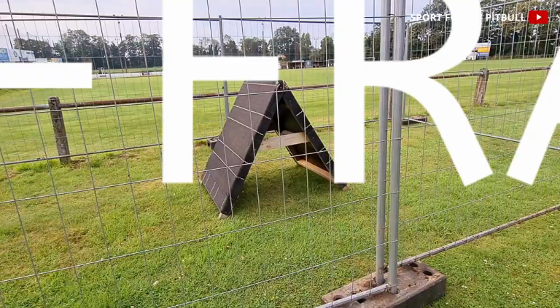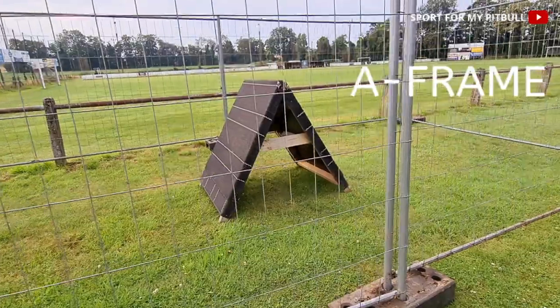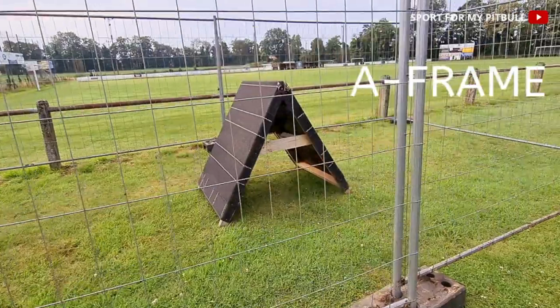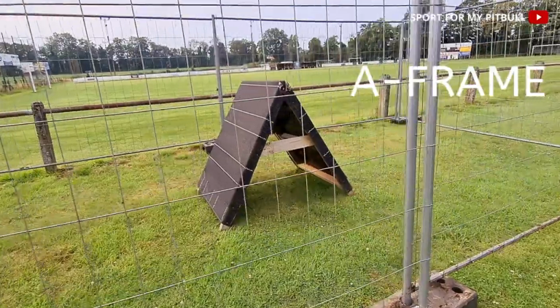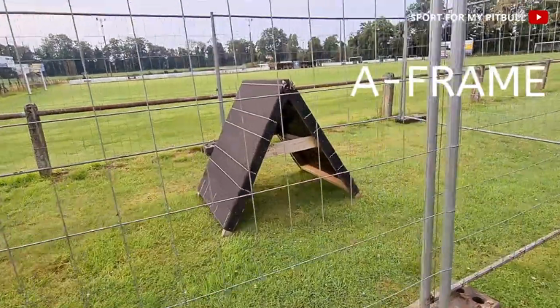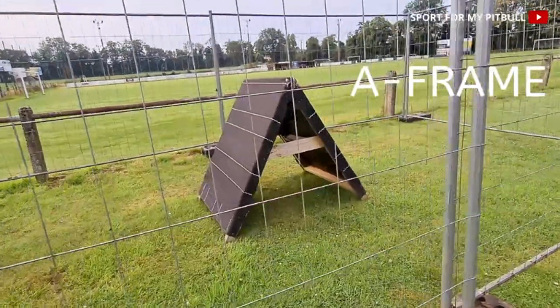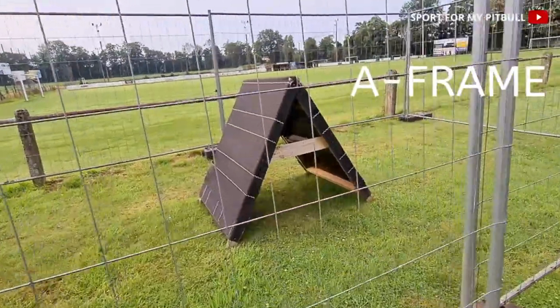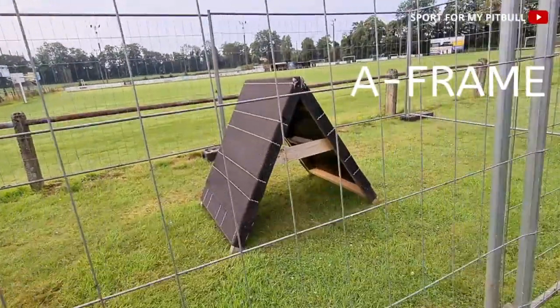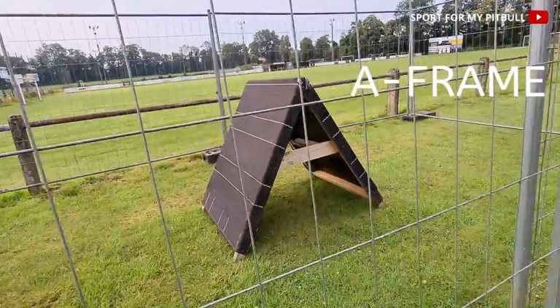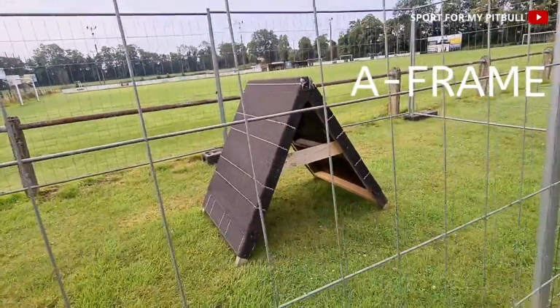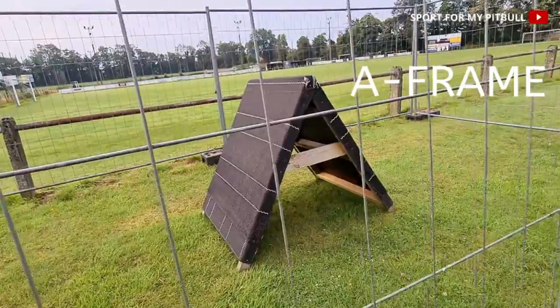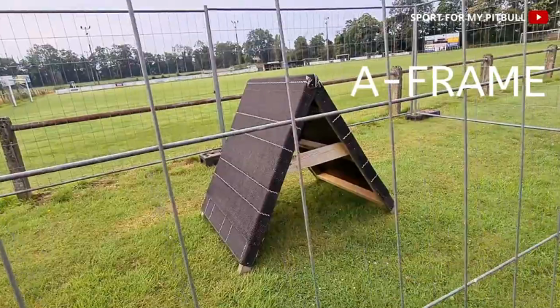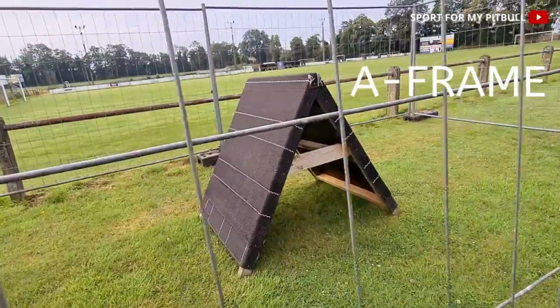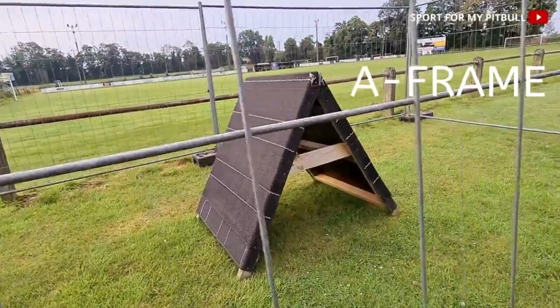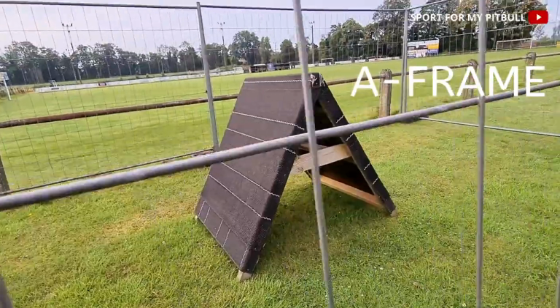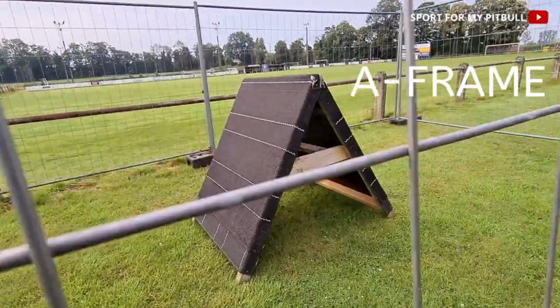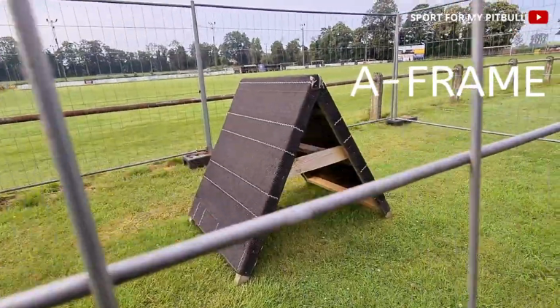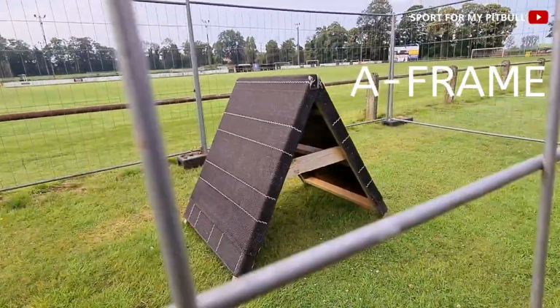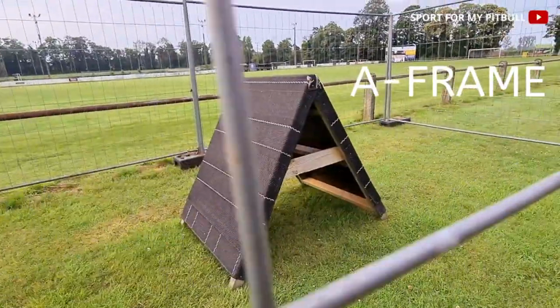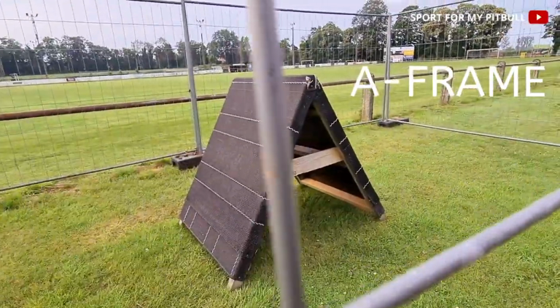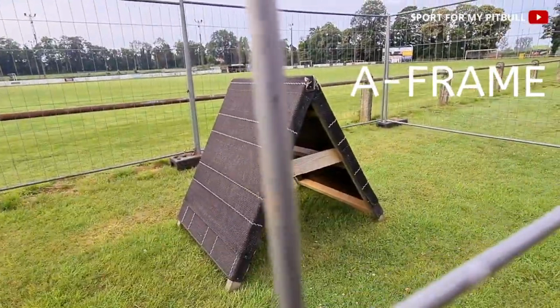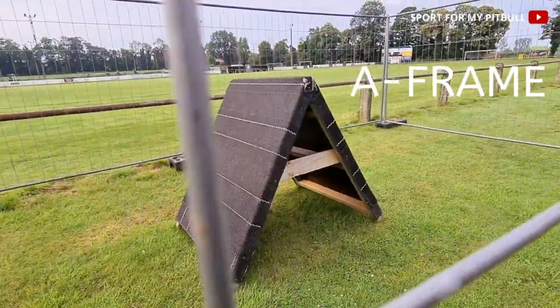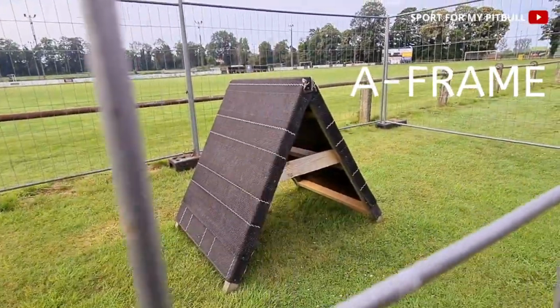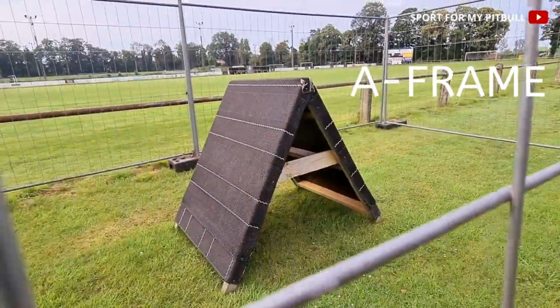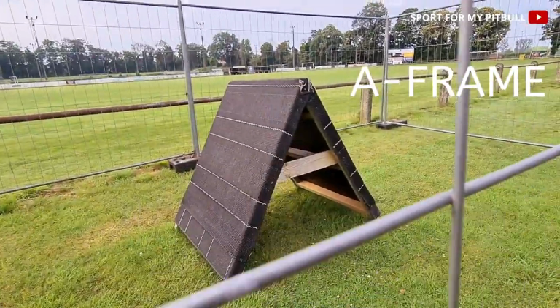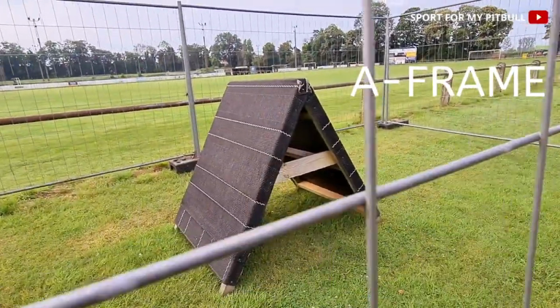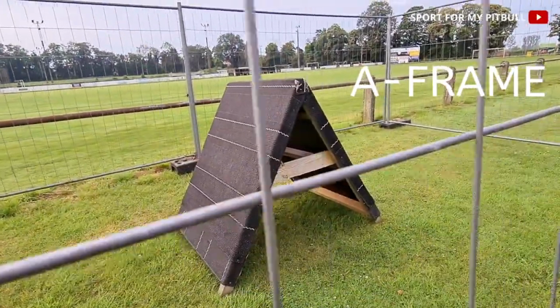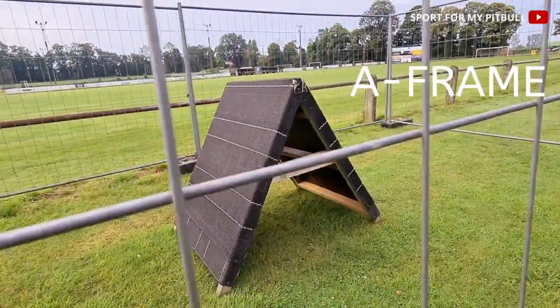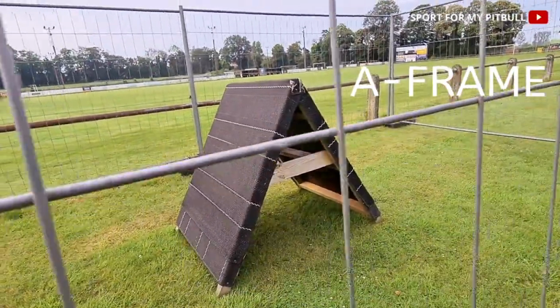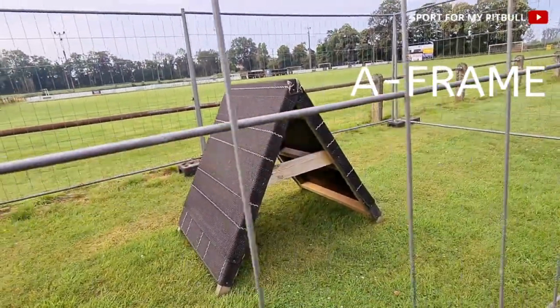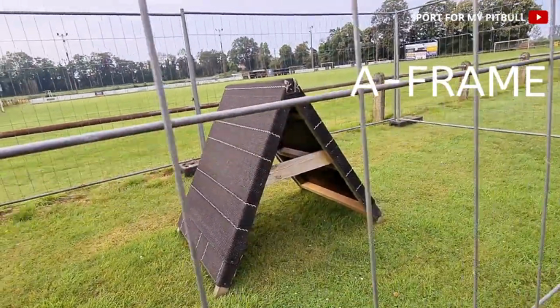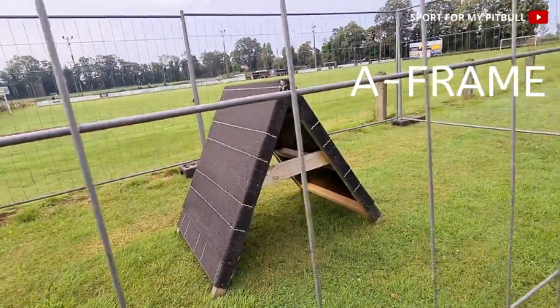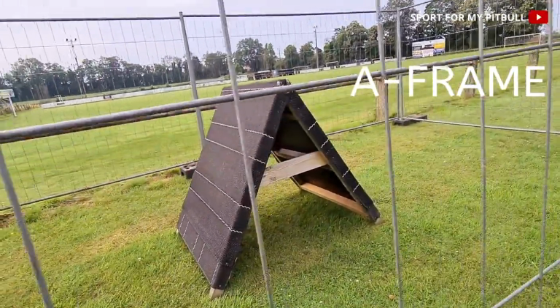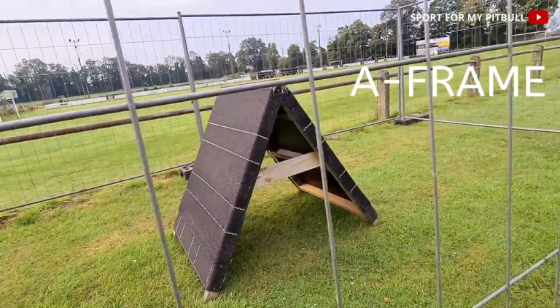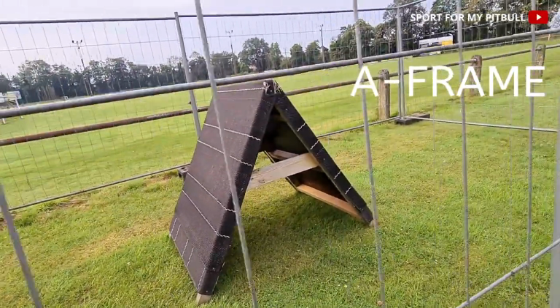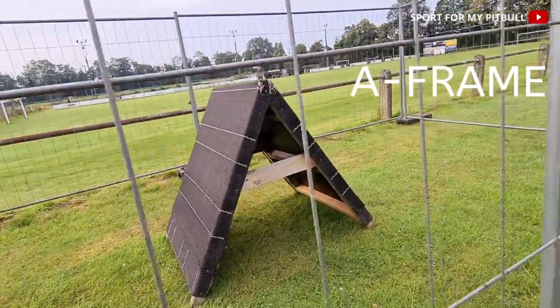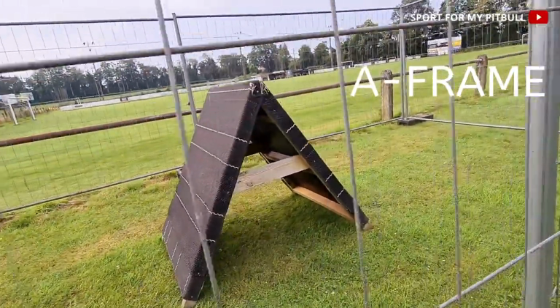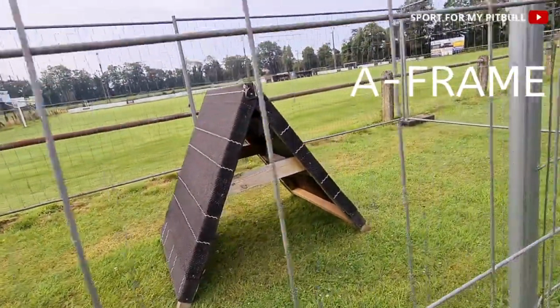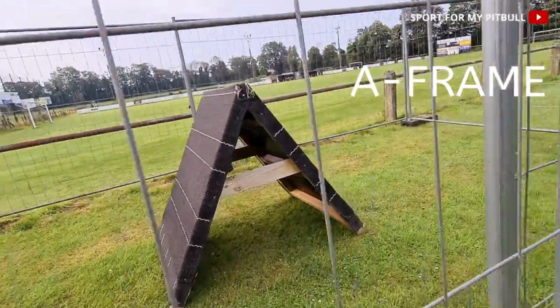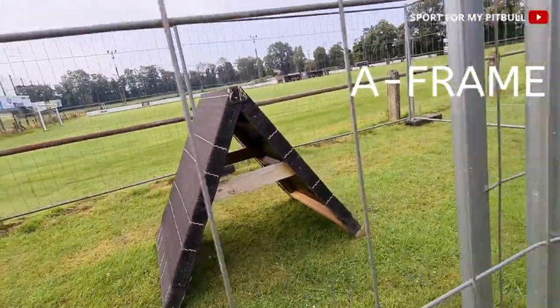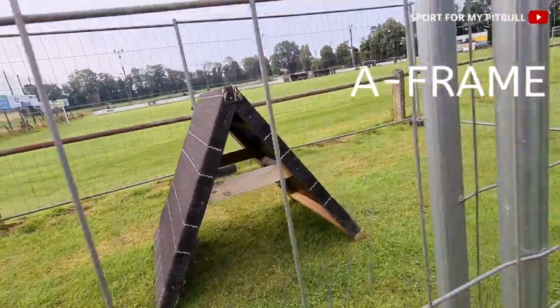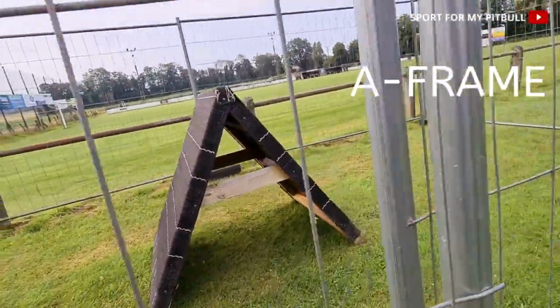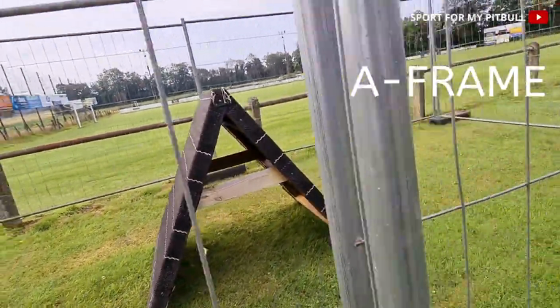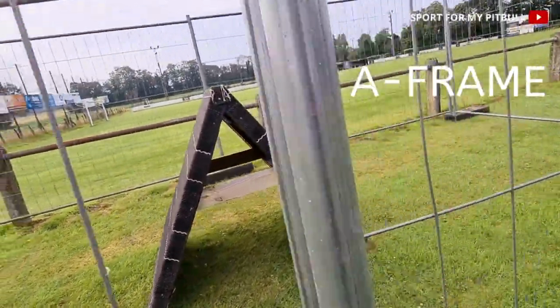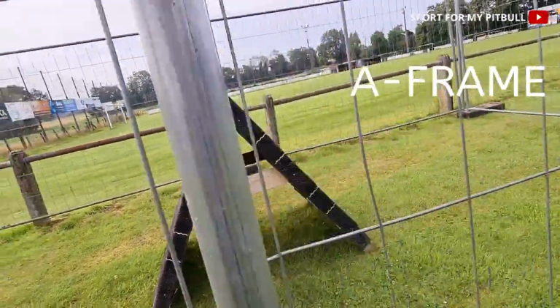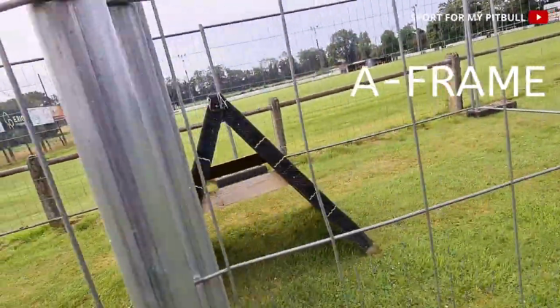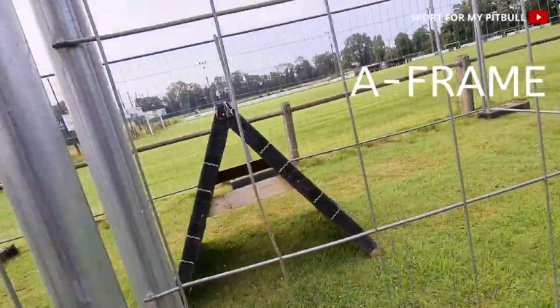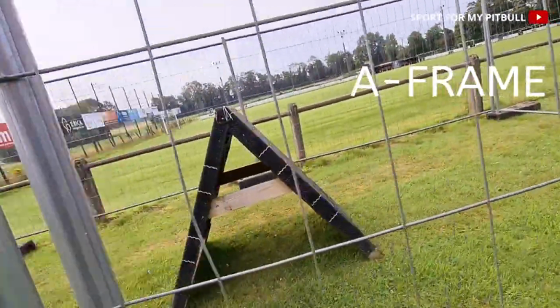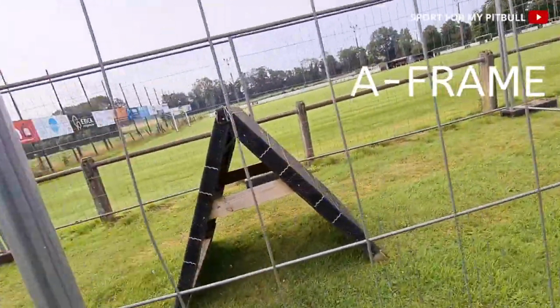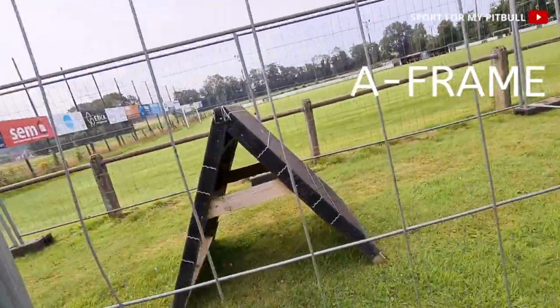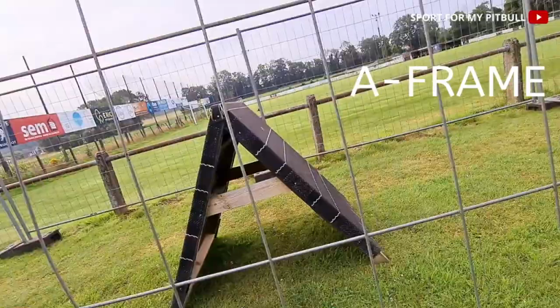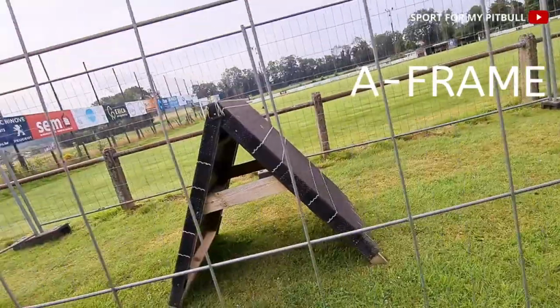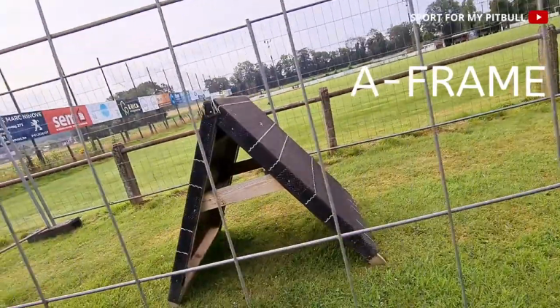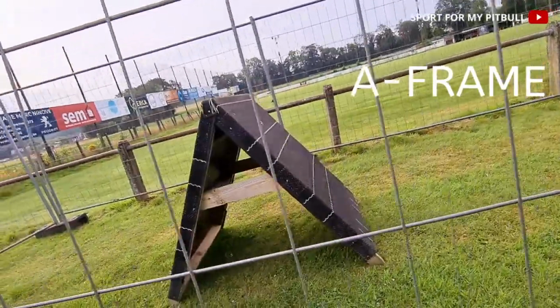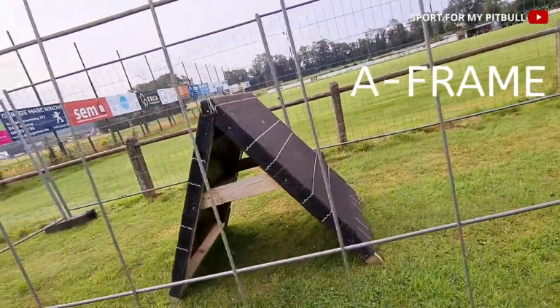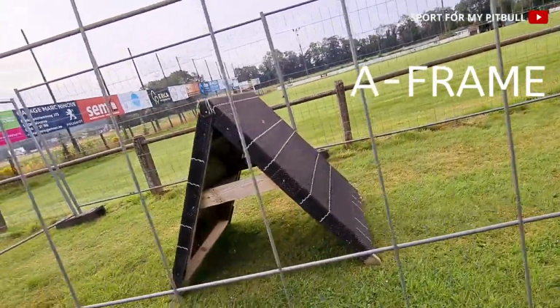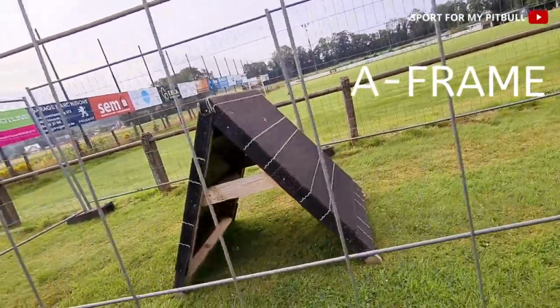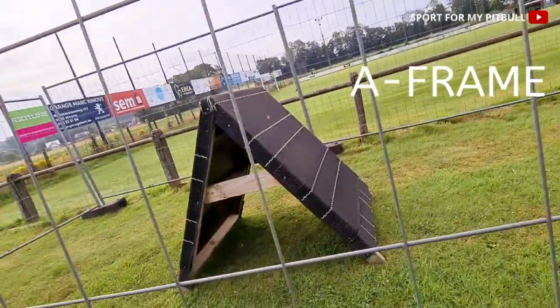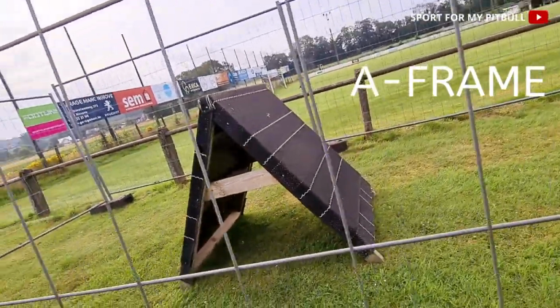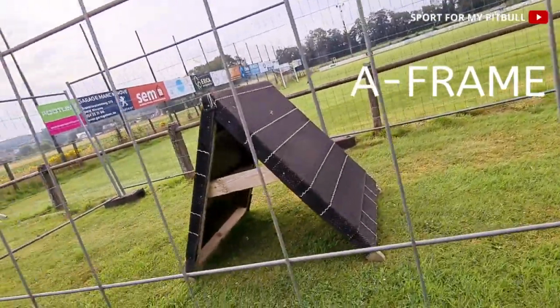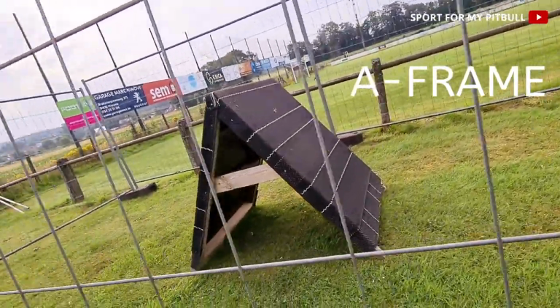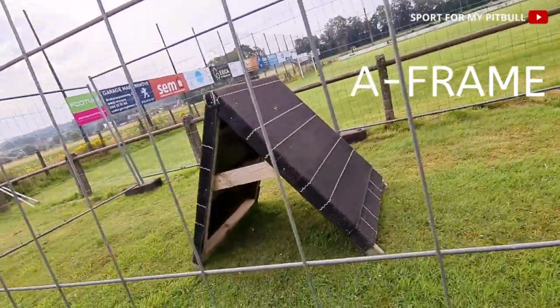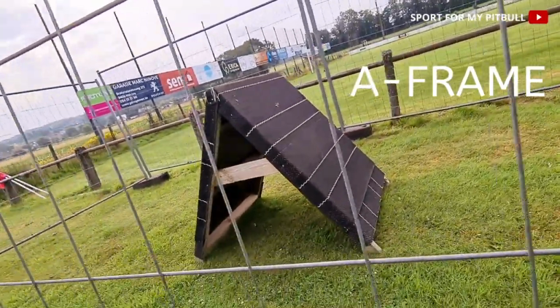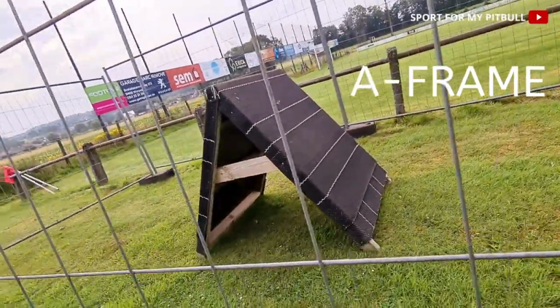Here we have the E-frame. We've never done it with Sacha, never done it before.